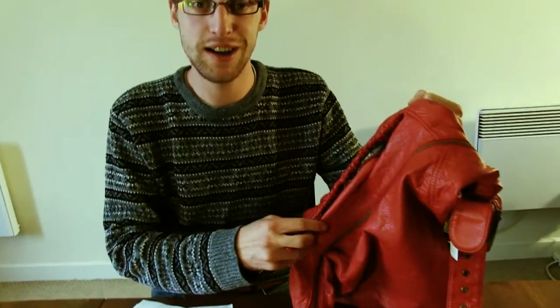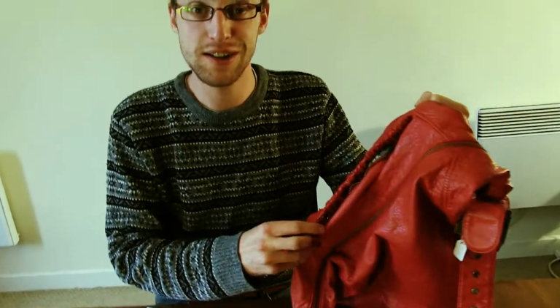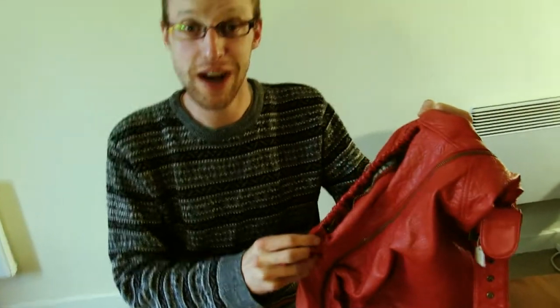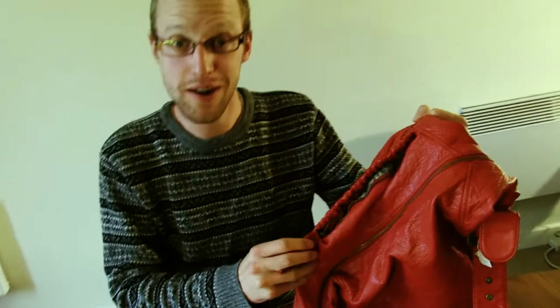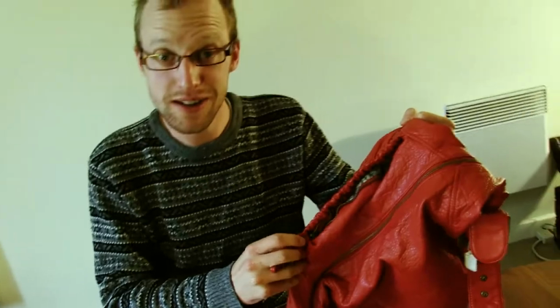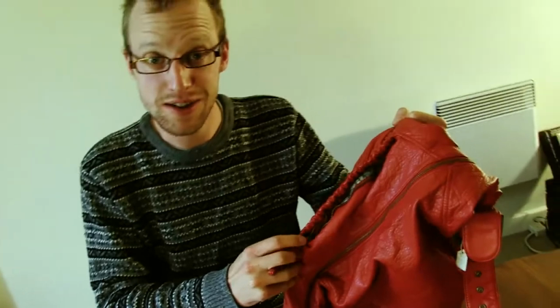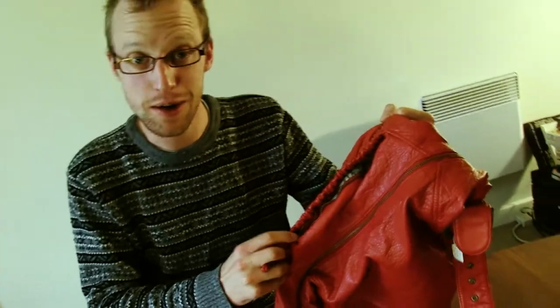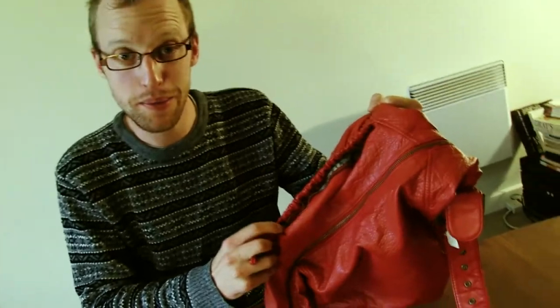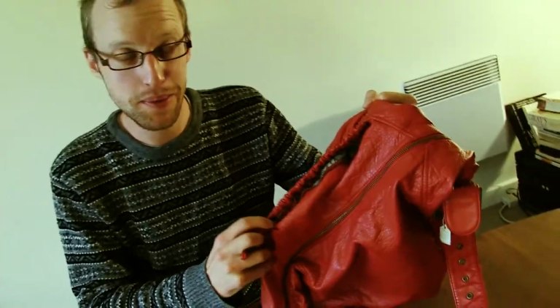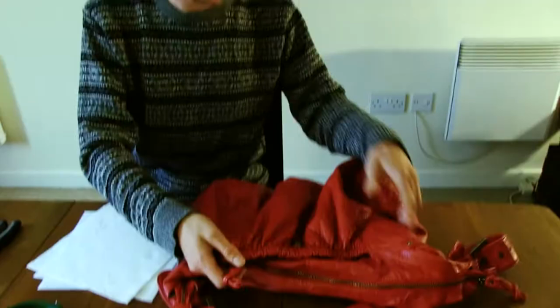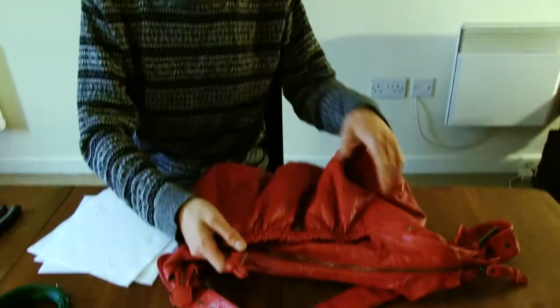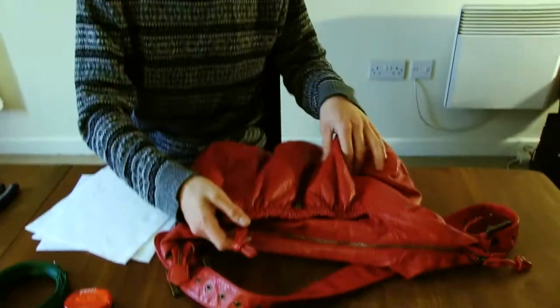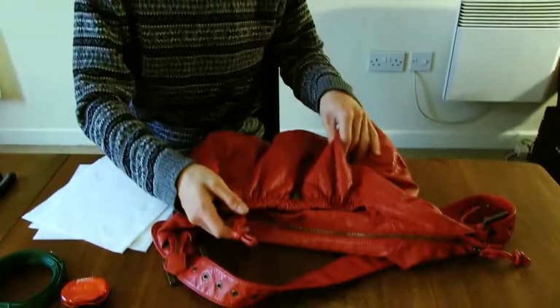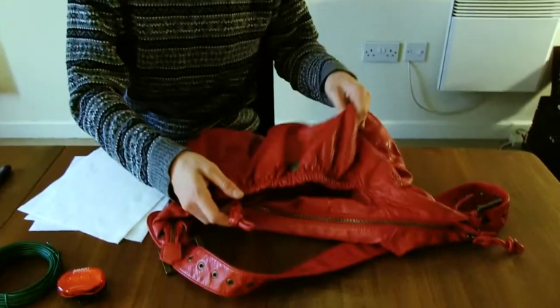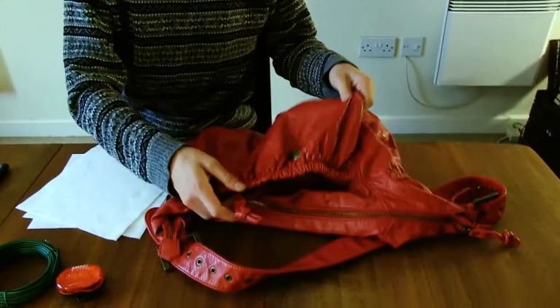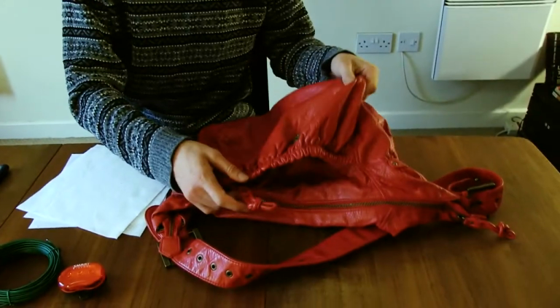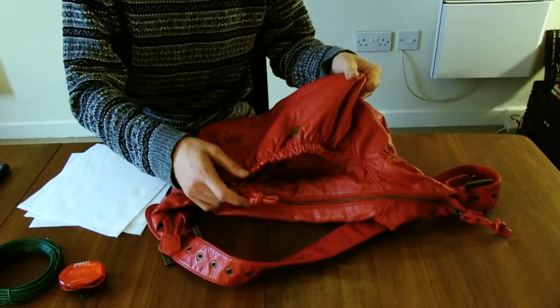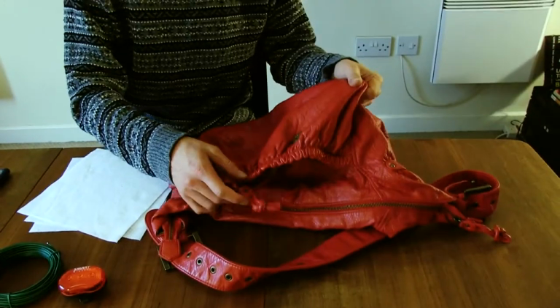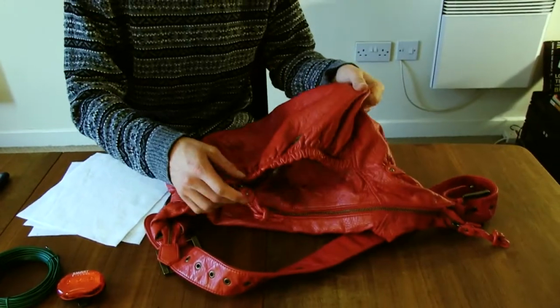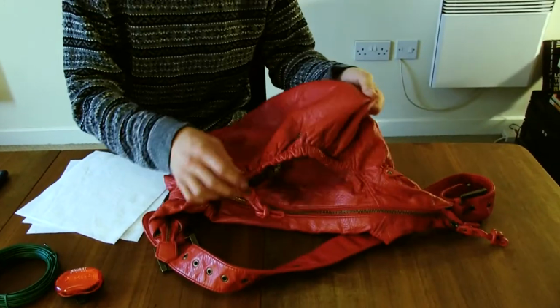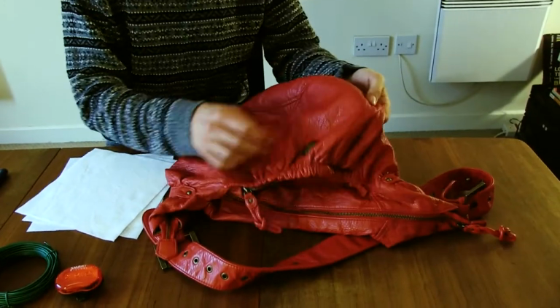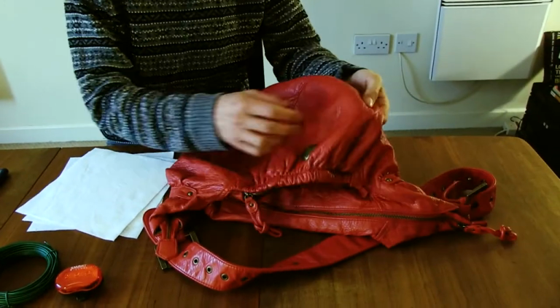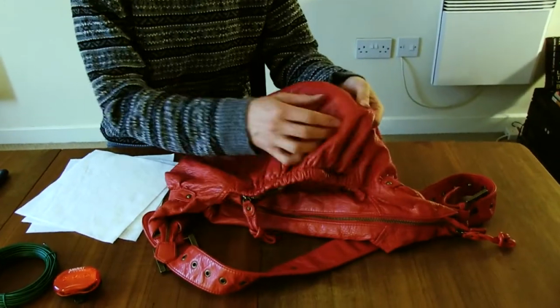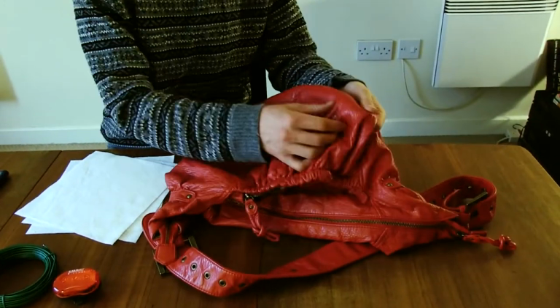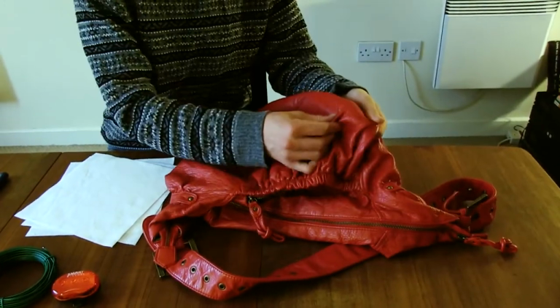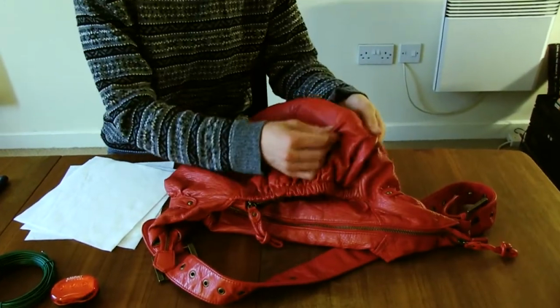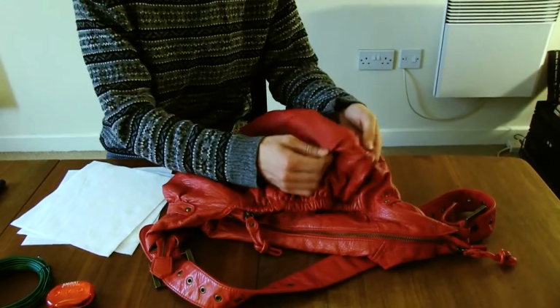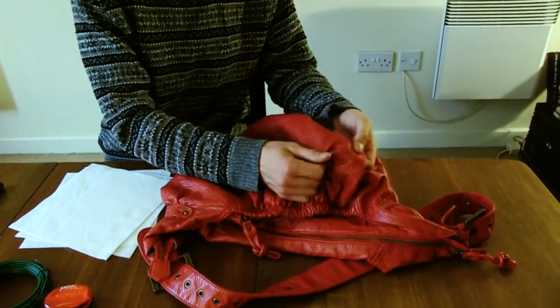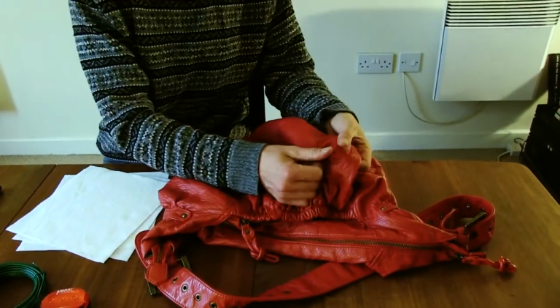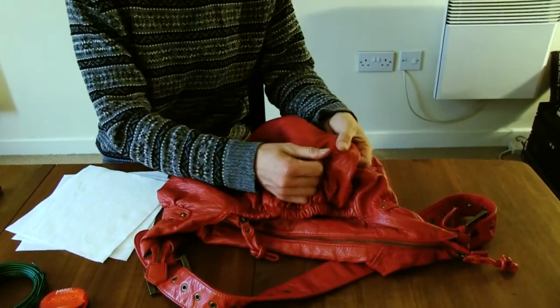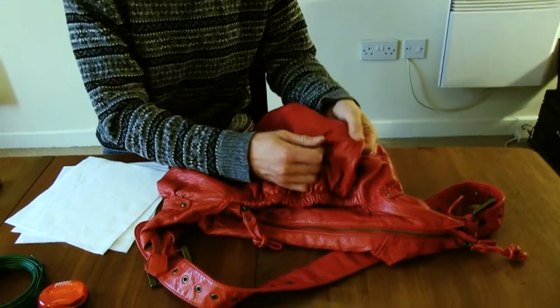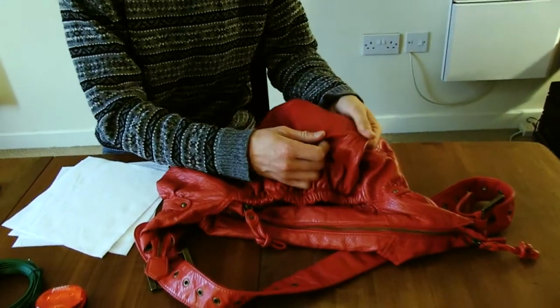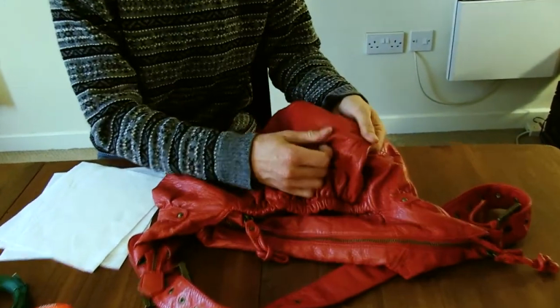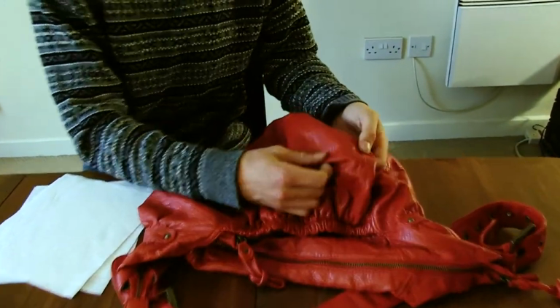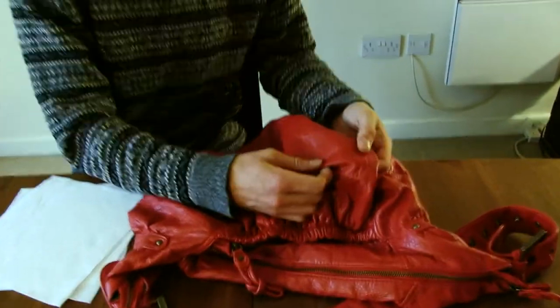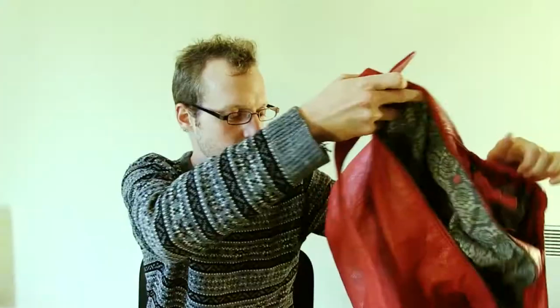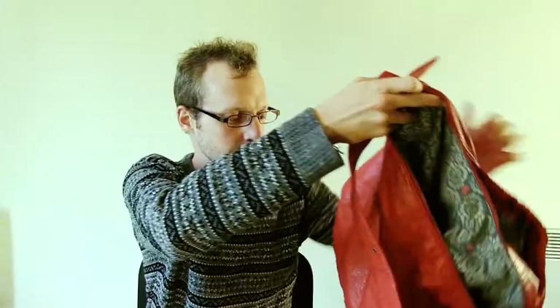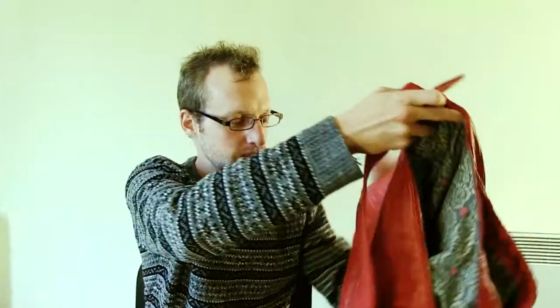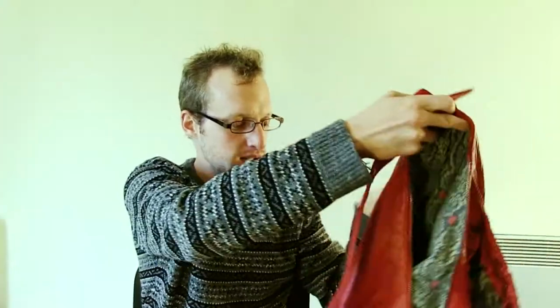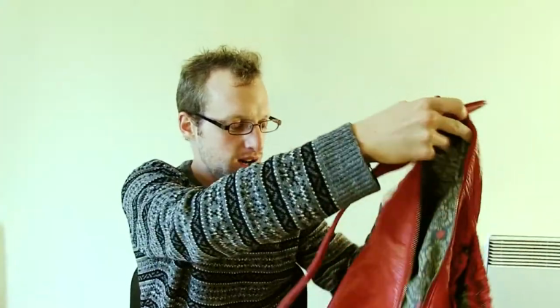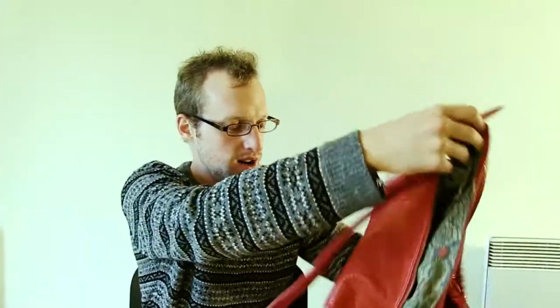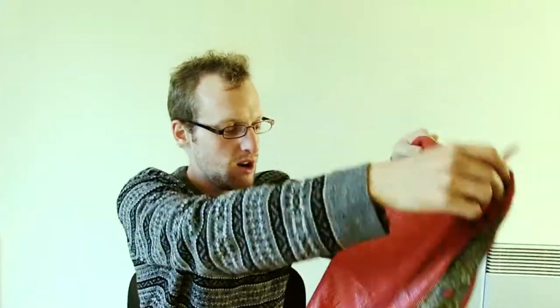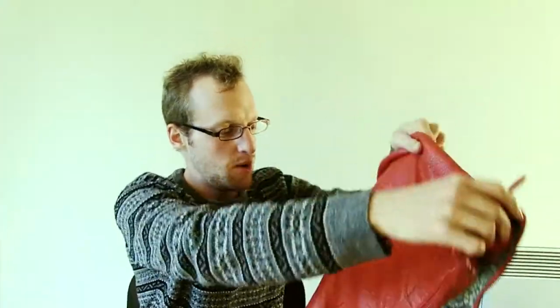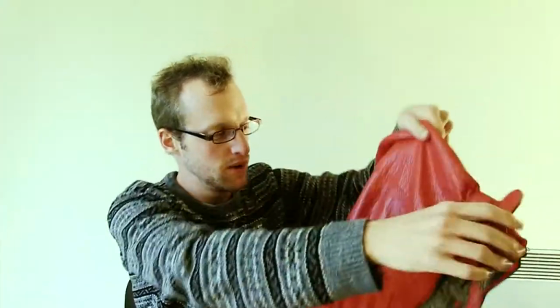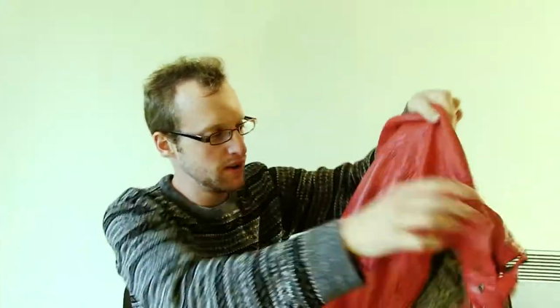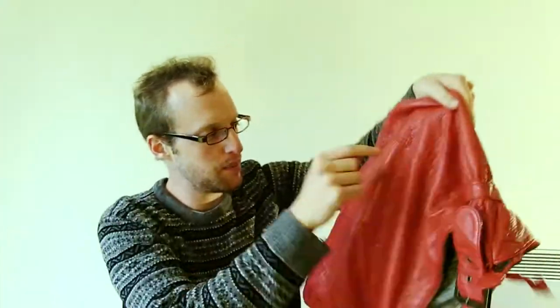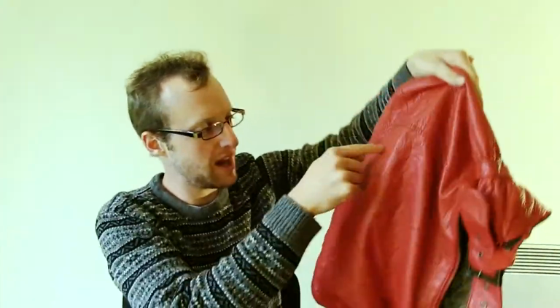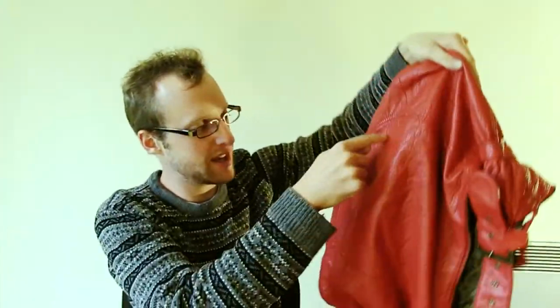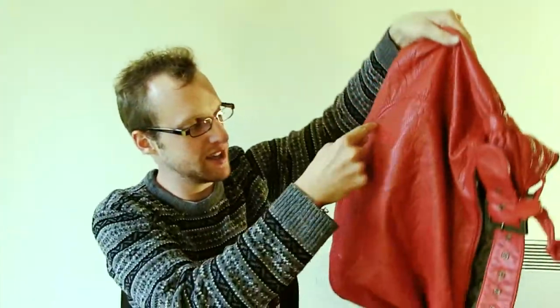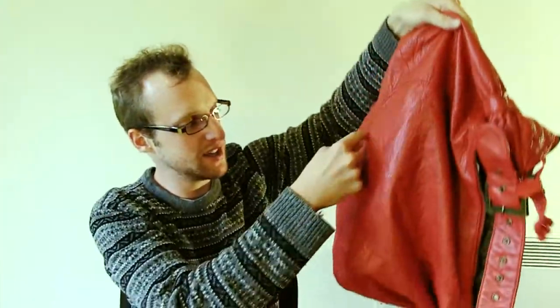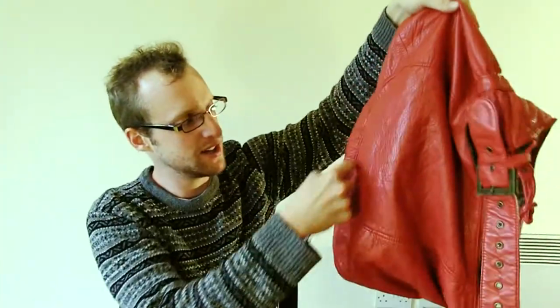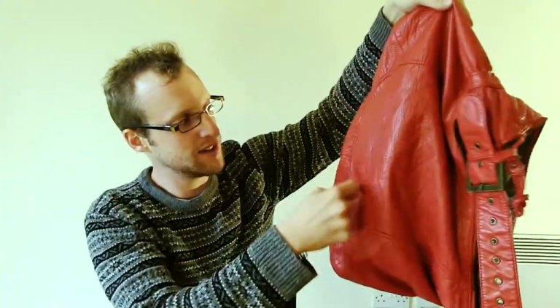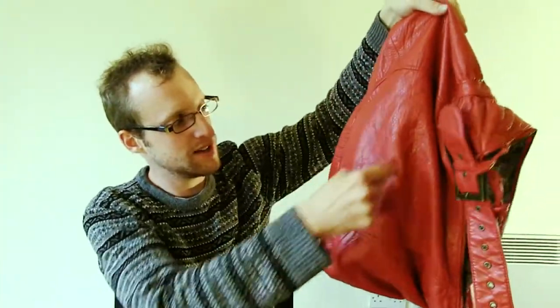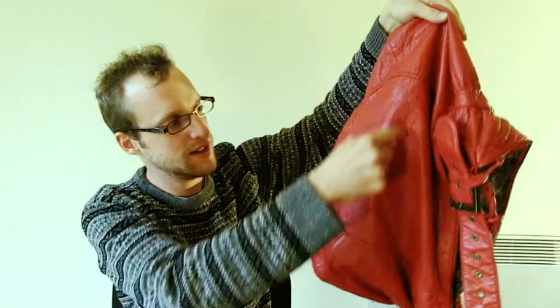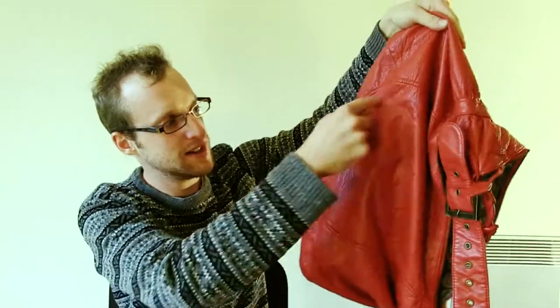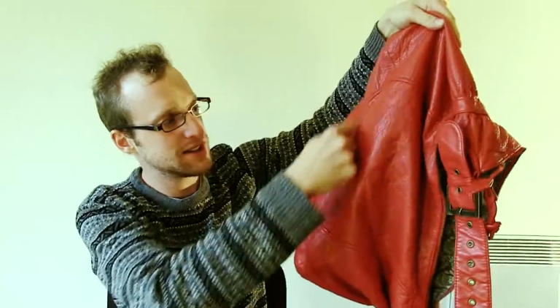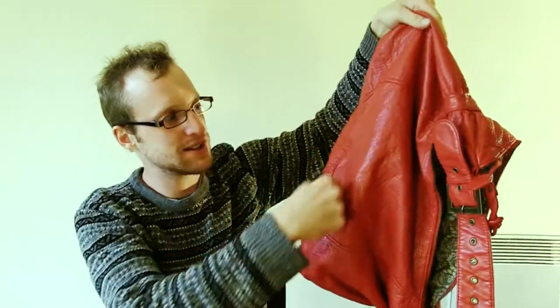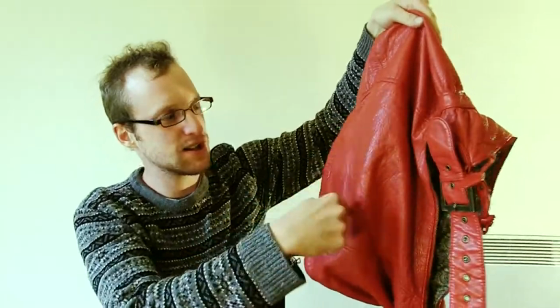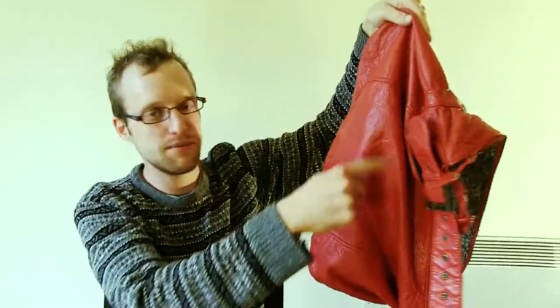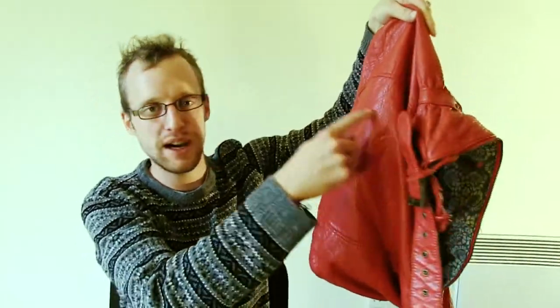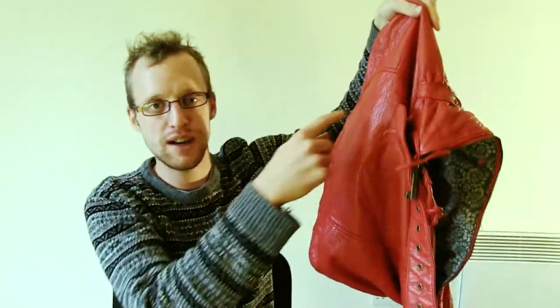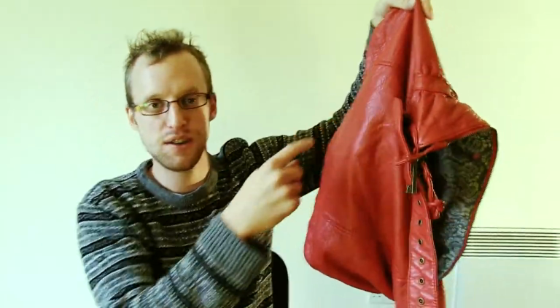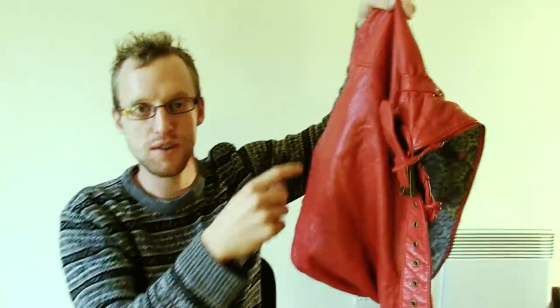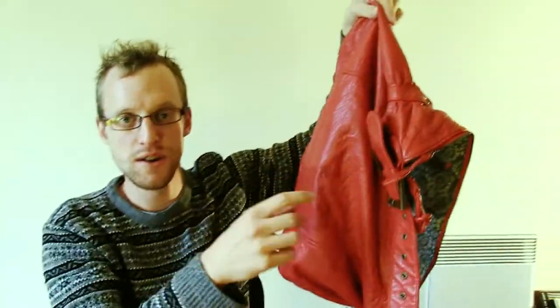I got this bag from a charity shop. It's the best one I could find with a kind of scaly material. I'm gonna cut a hole in the back here to shove my head through.